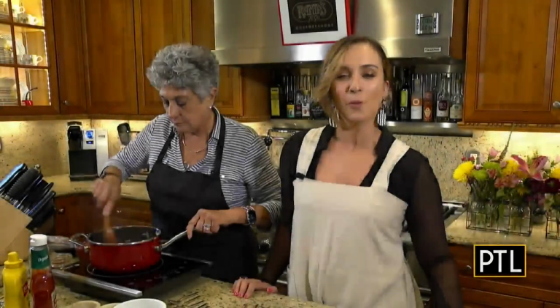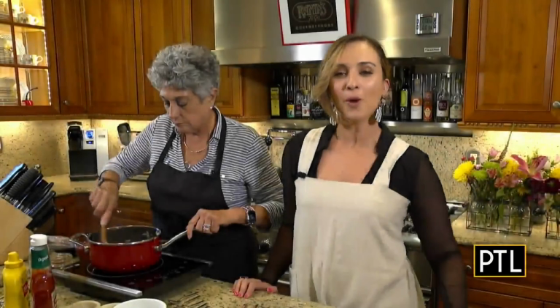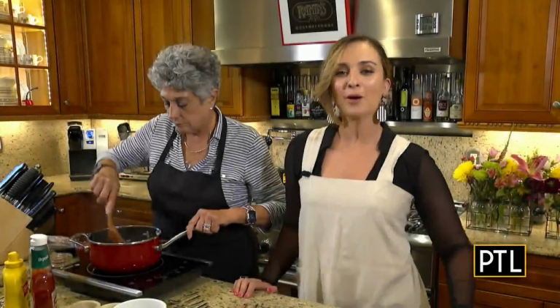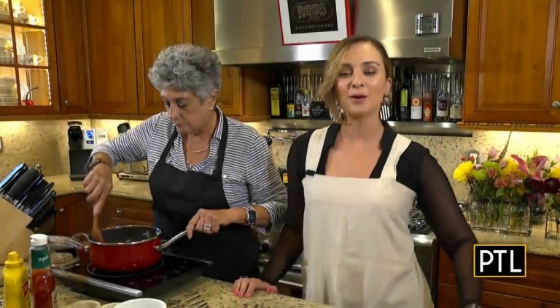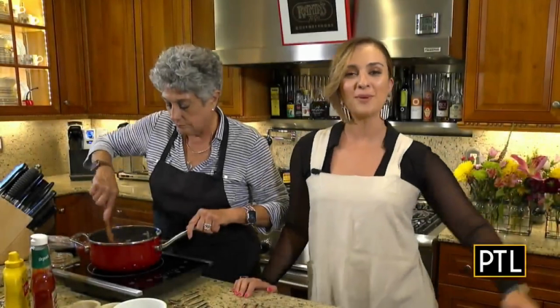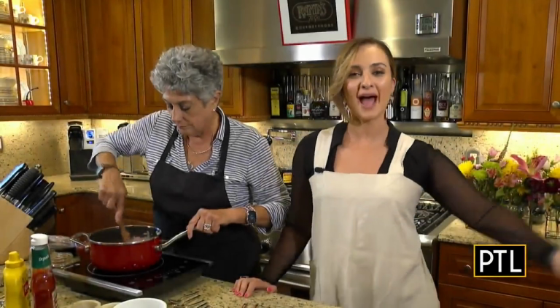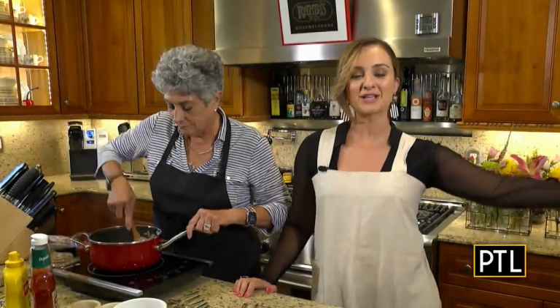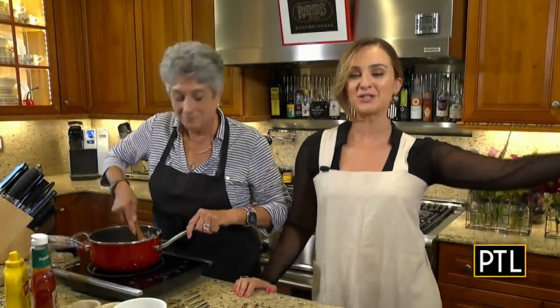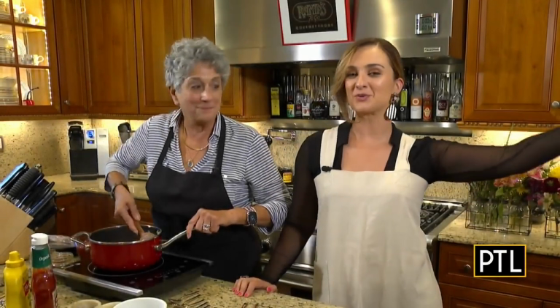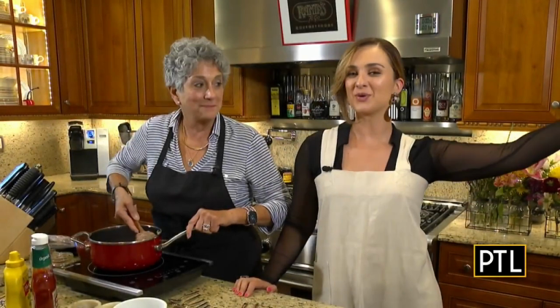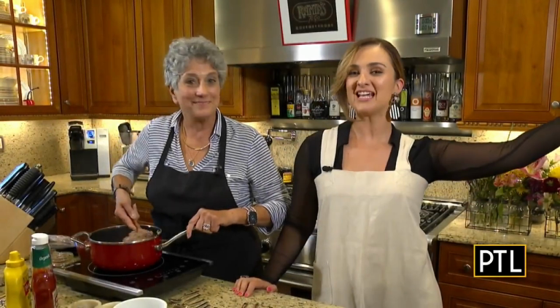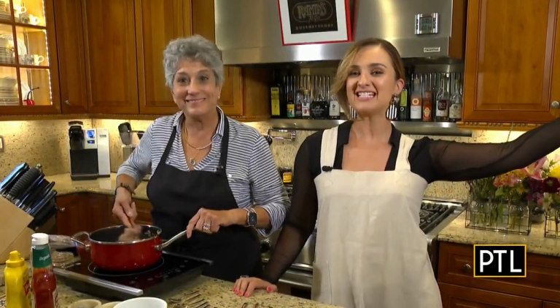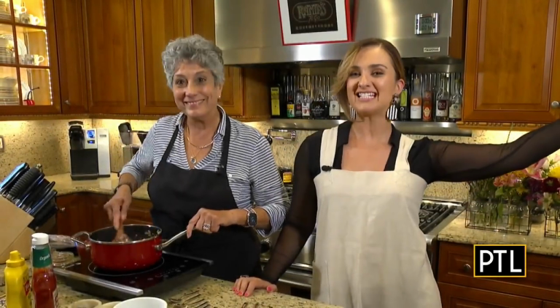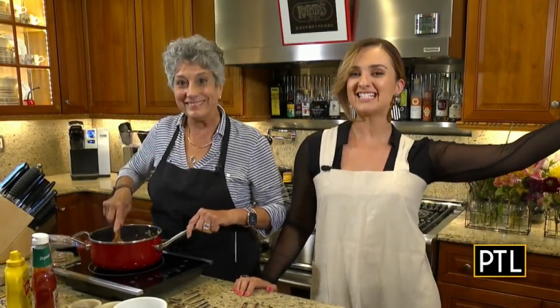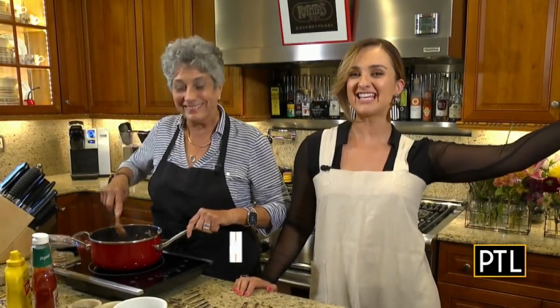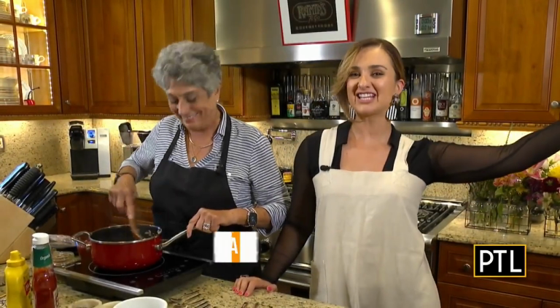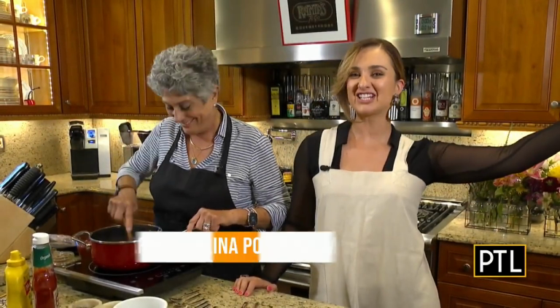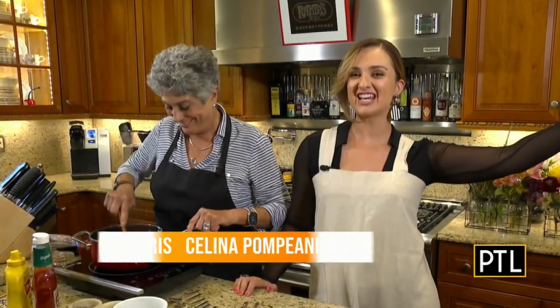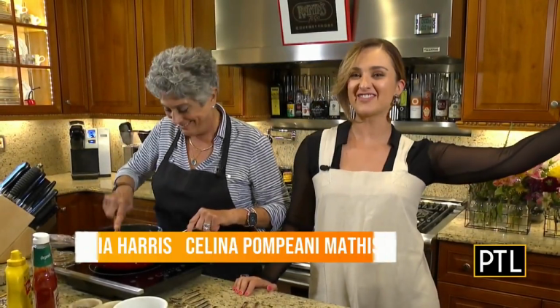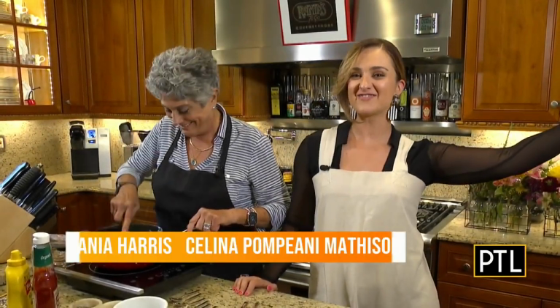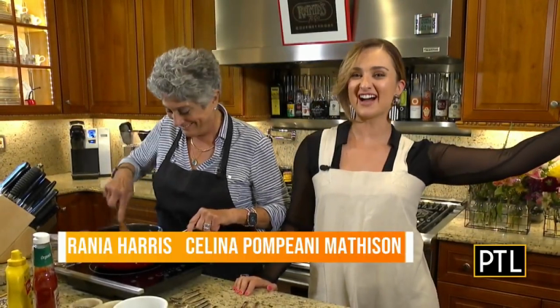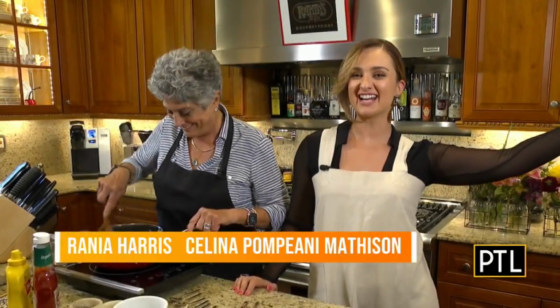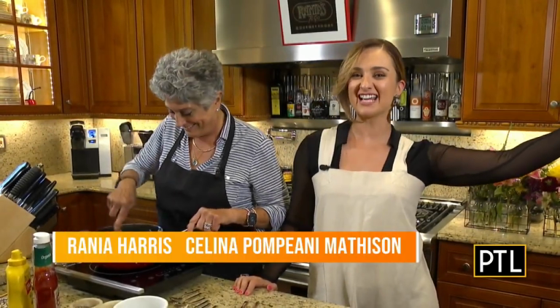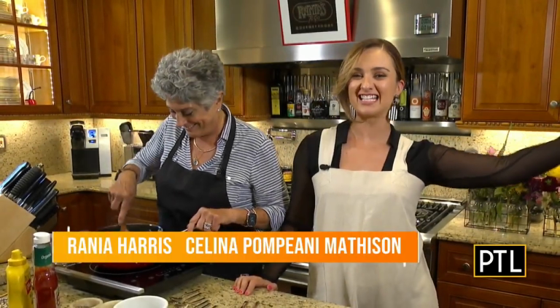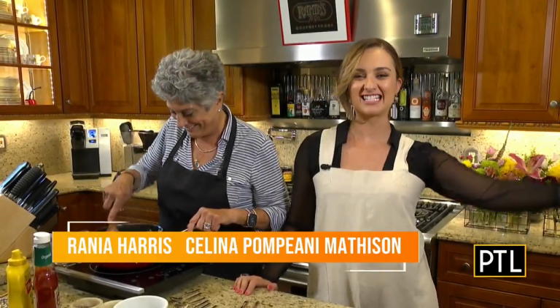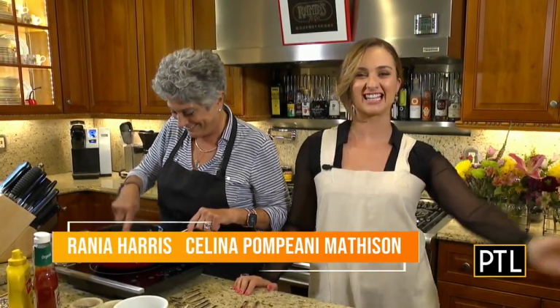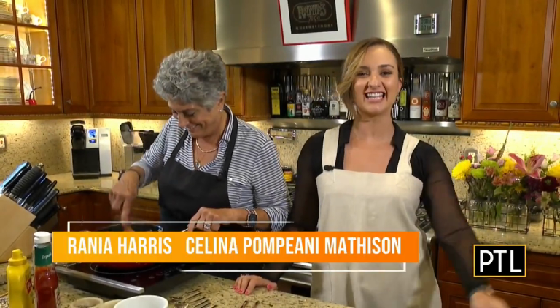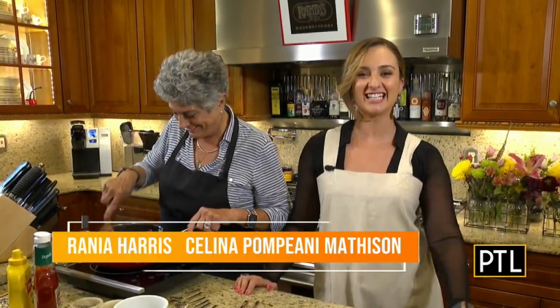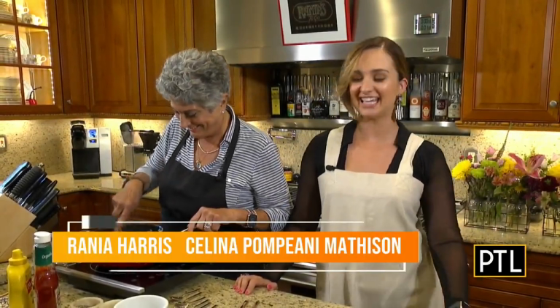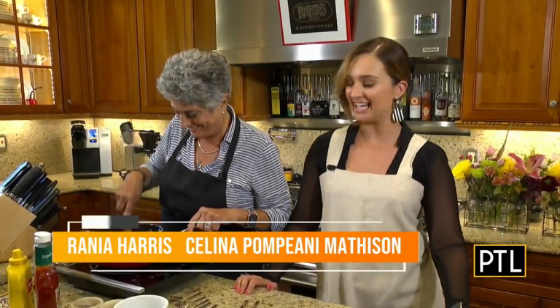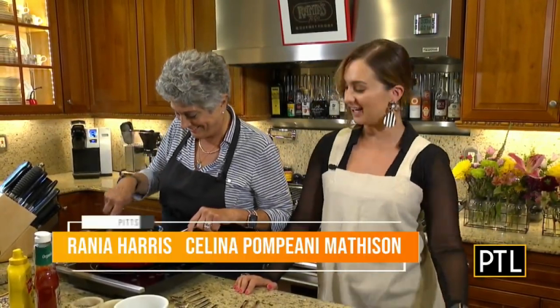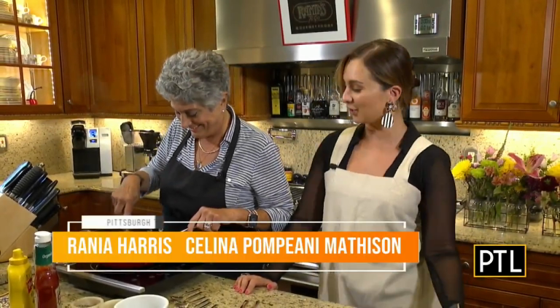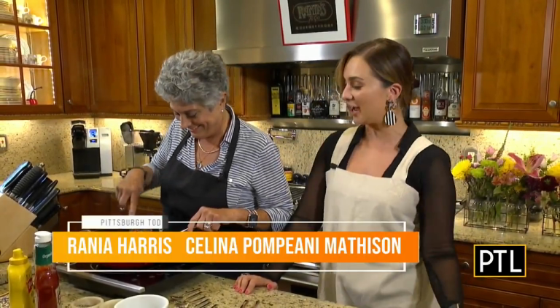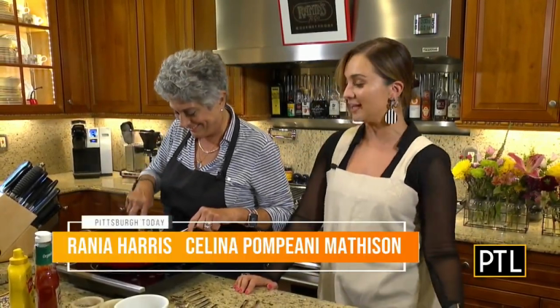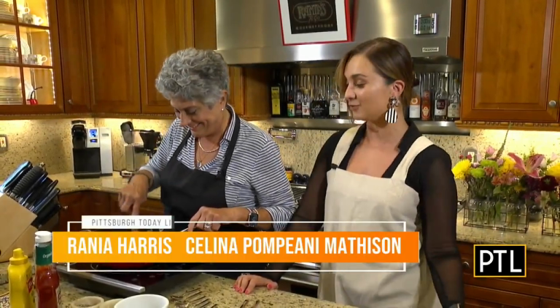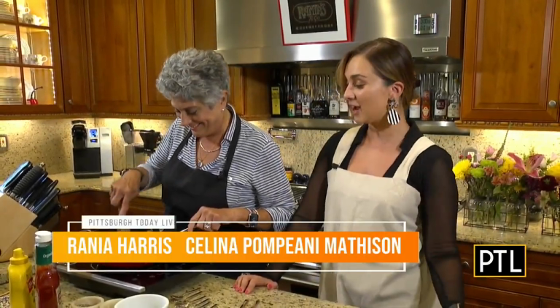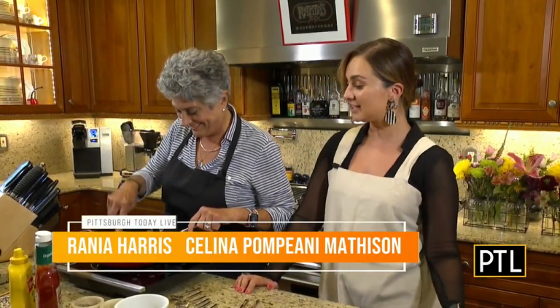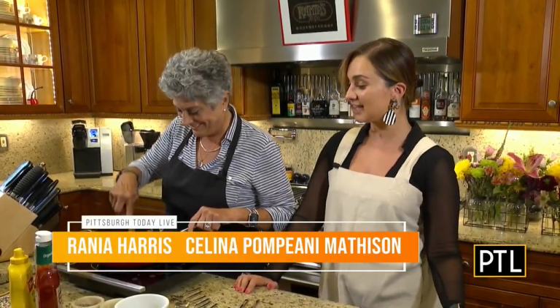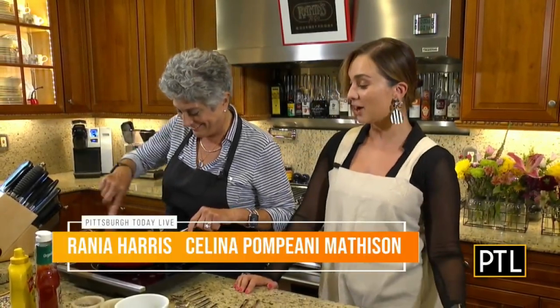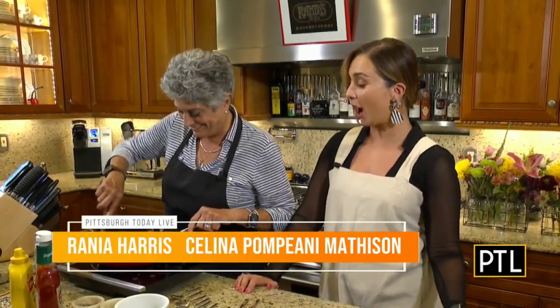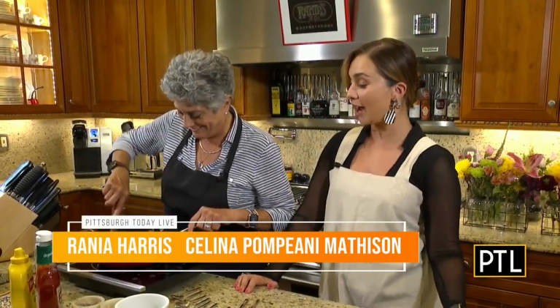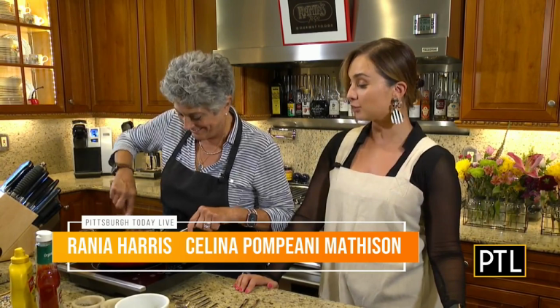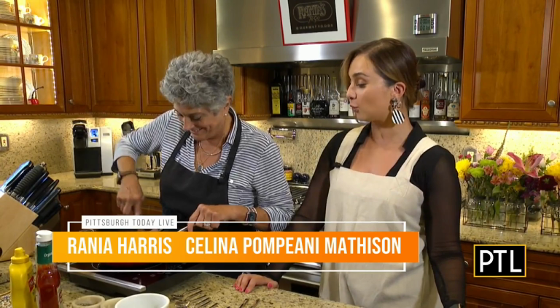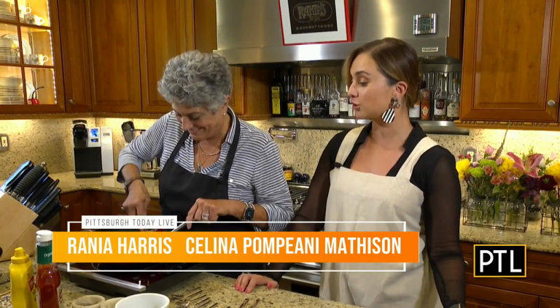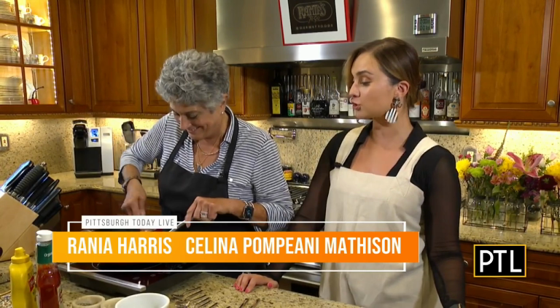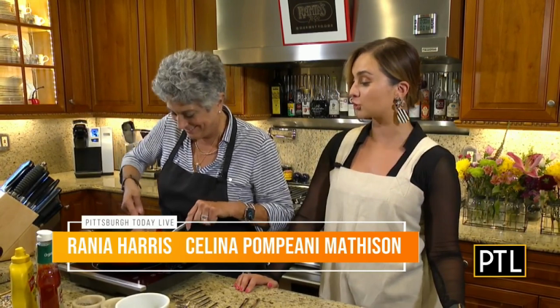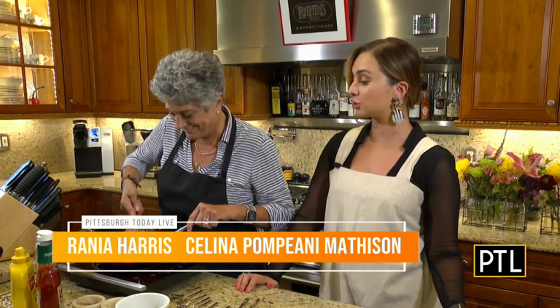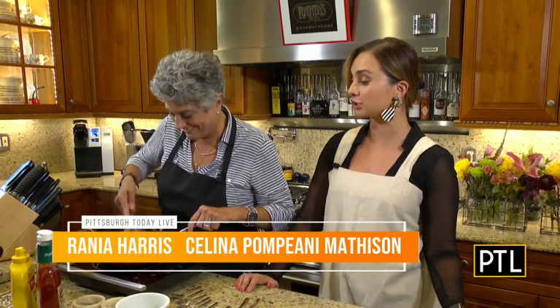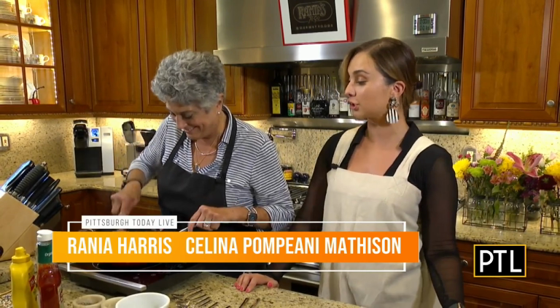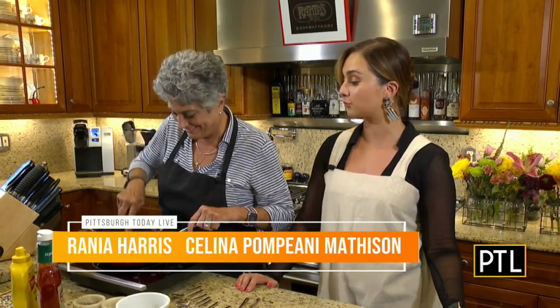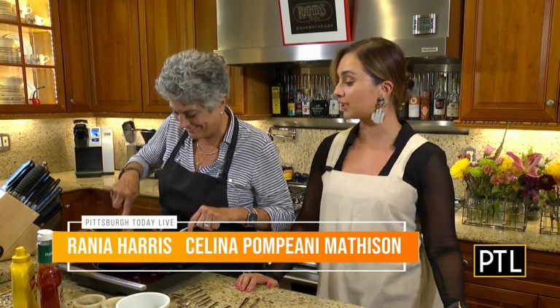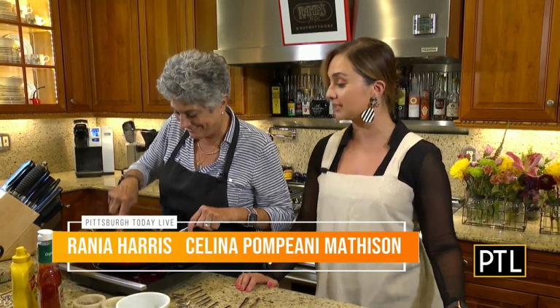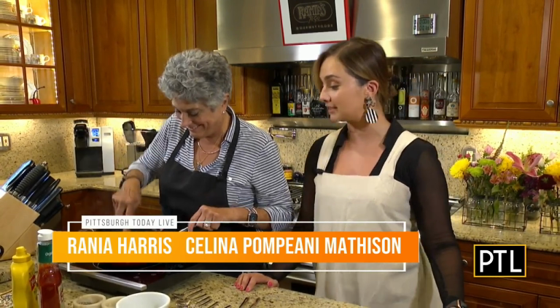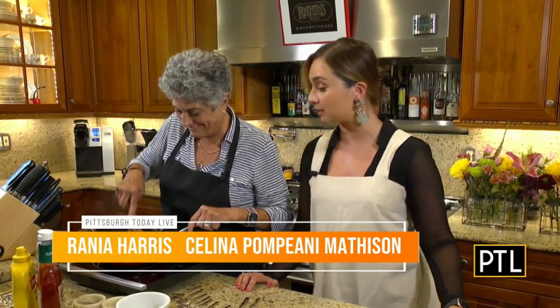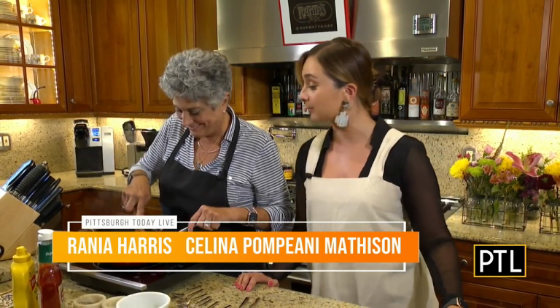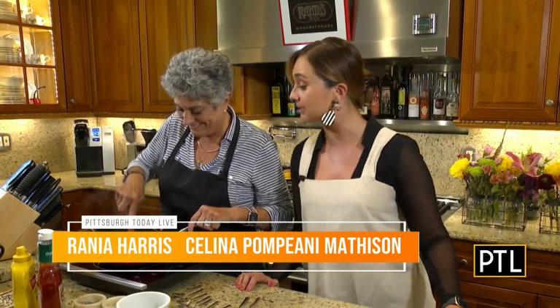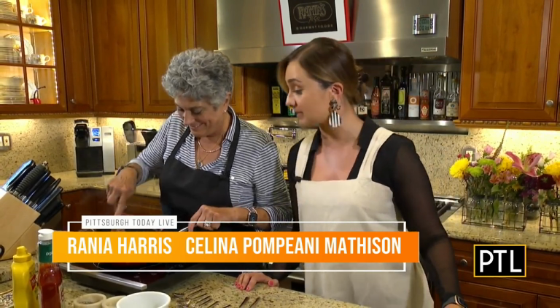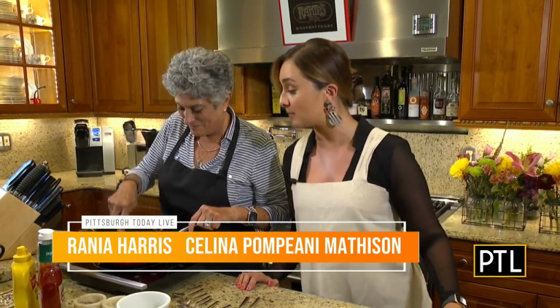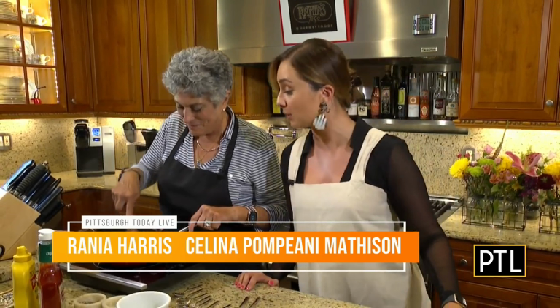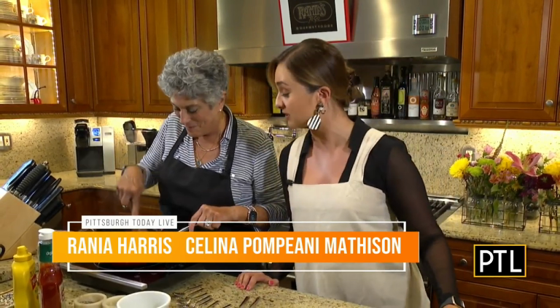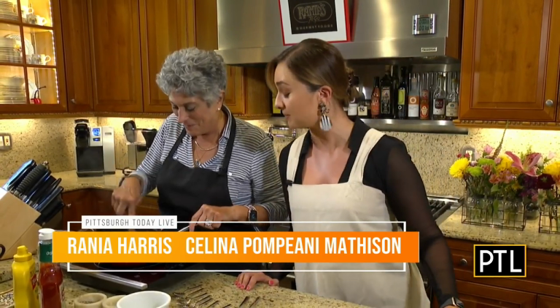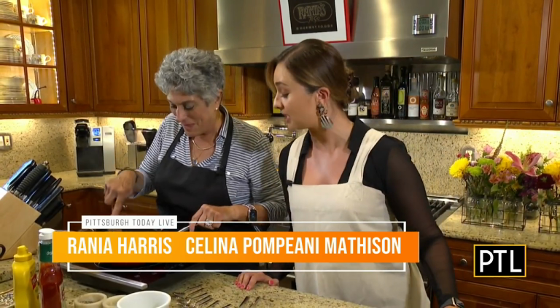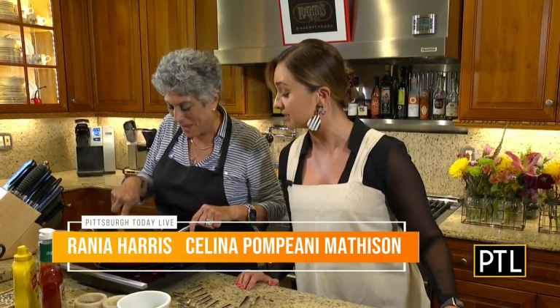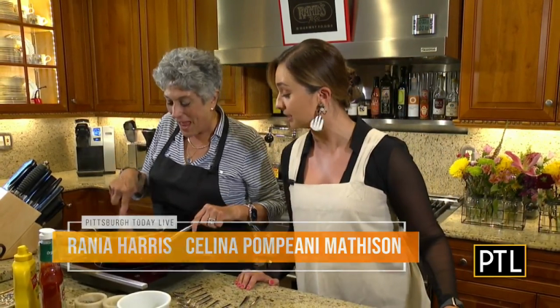Welcome back to Rainia's Kitchen, everybody. Selena here, and Rainia, I don't know what you're cooking already in there, but it smells amazing.